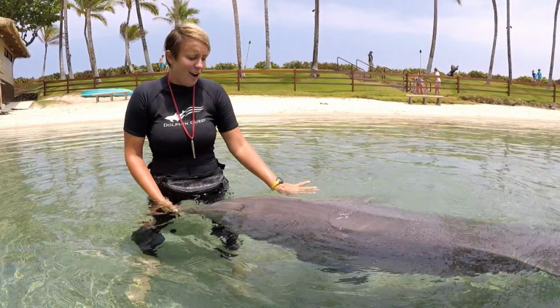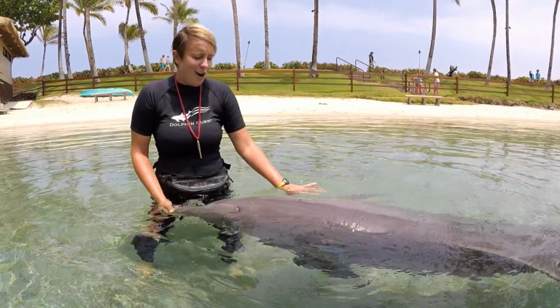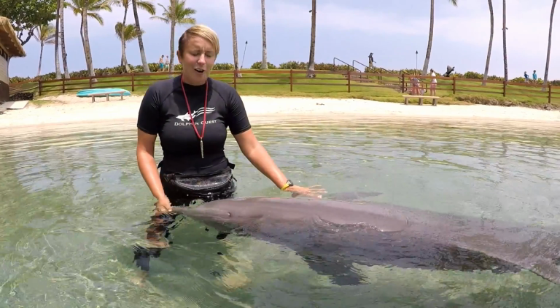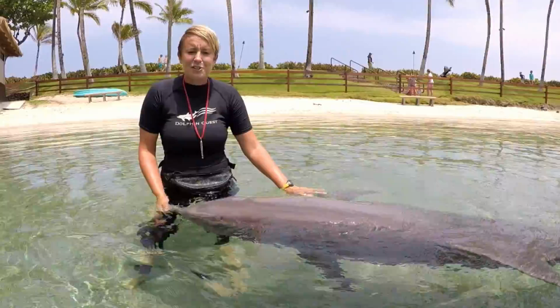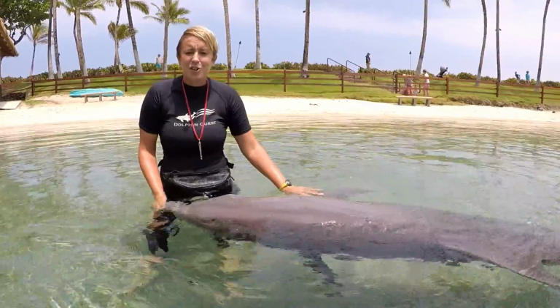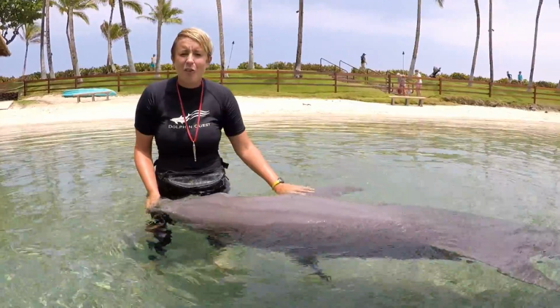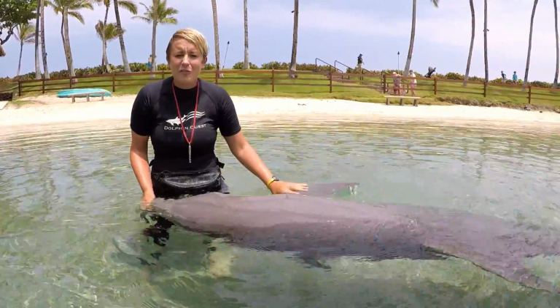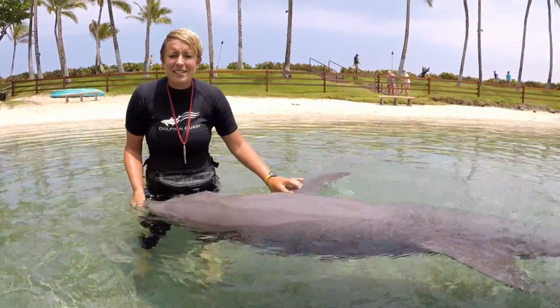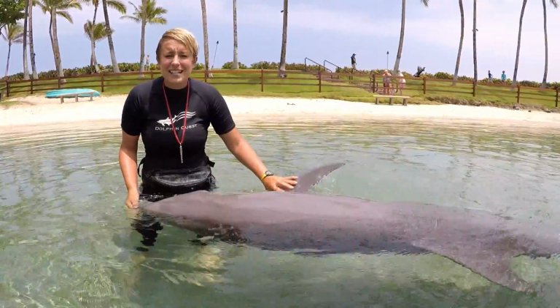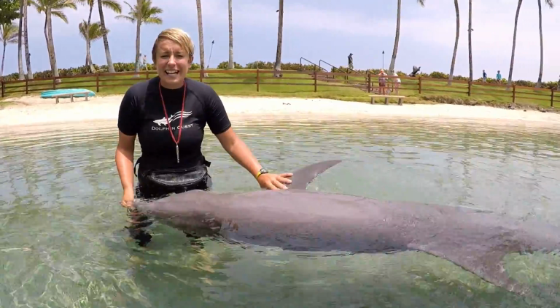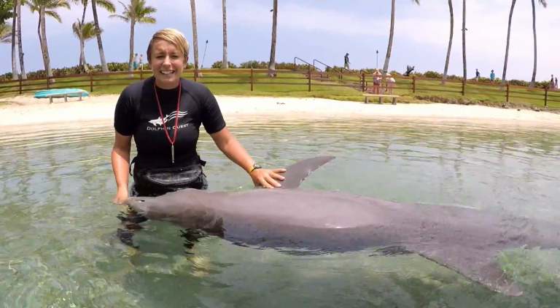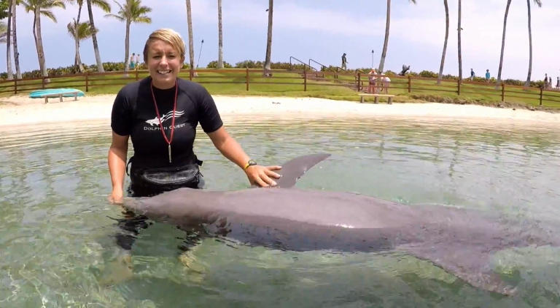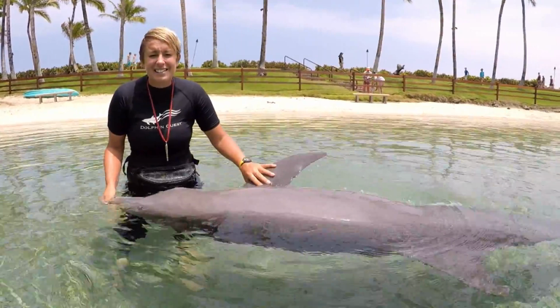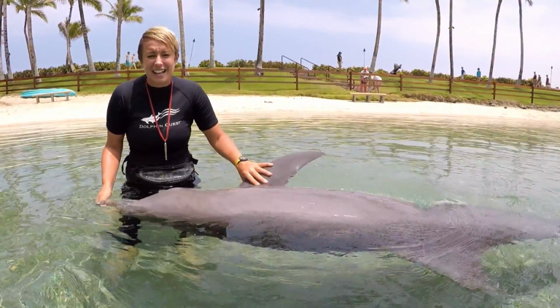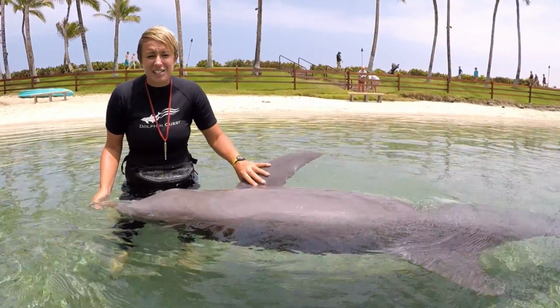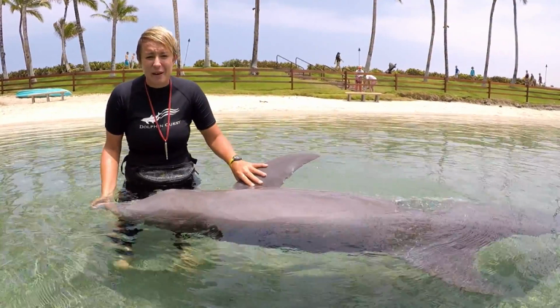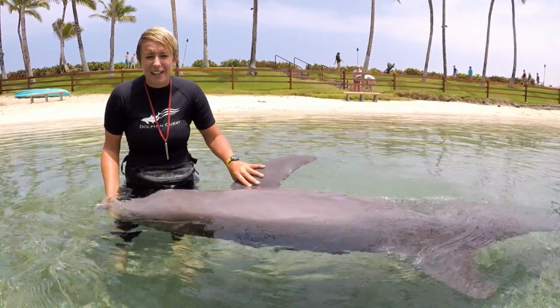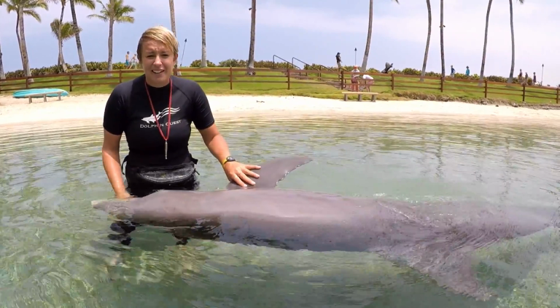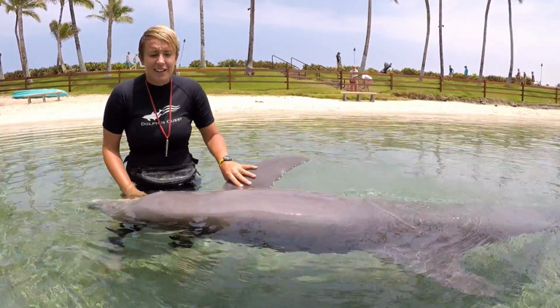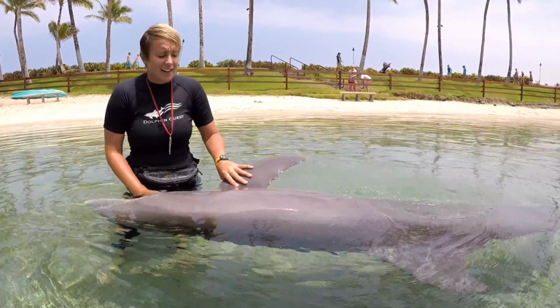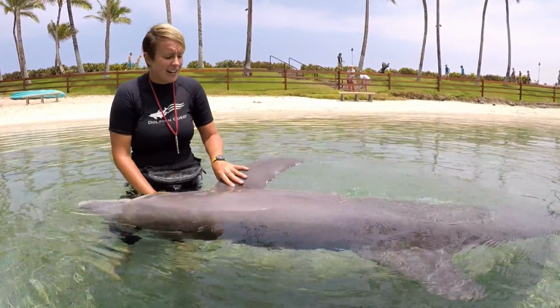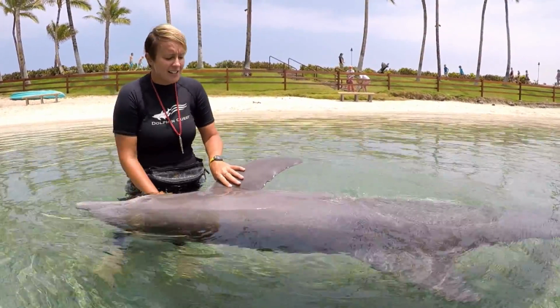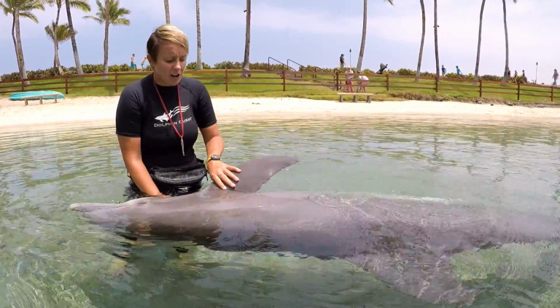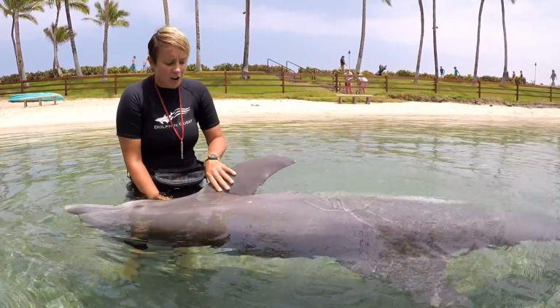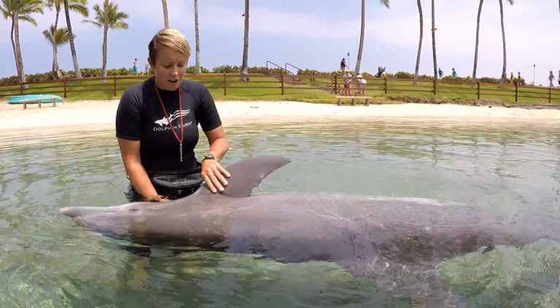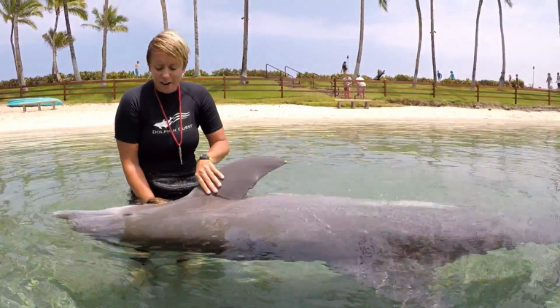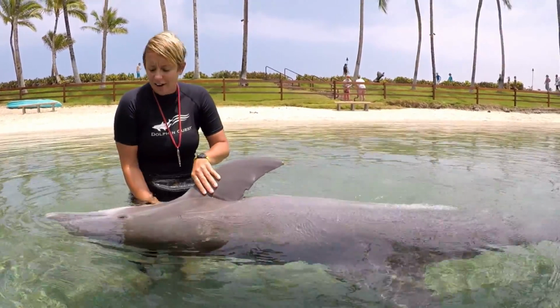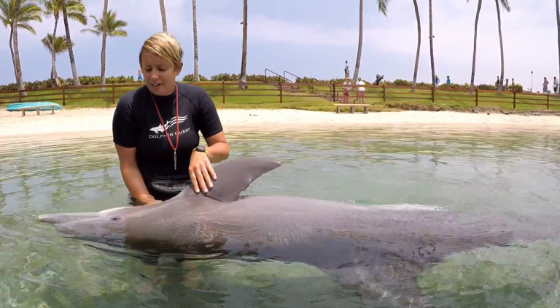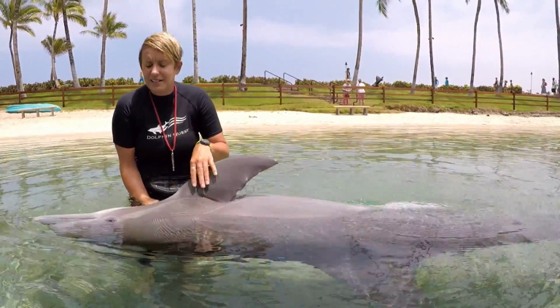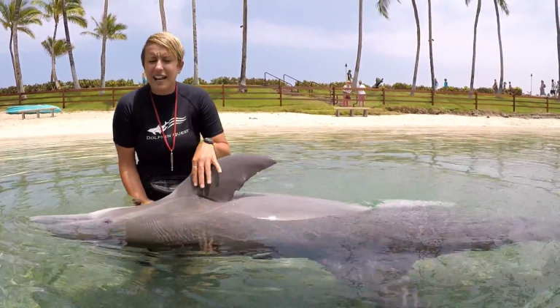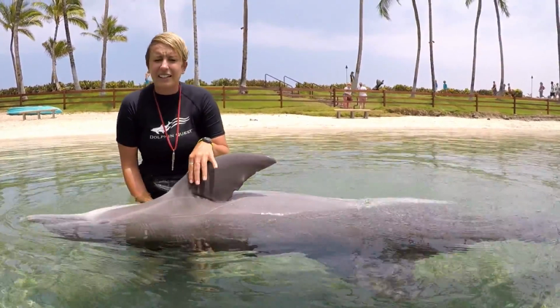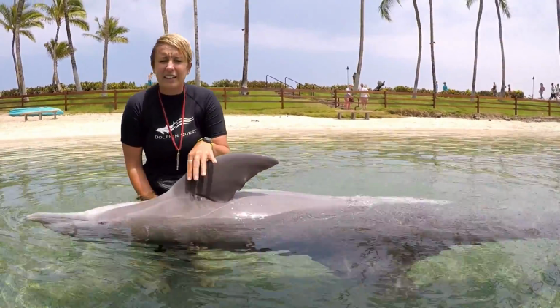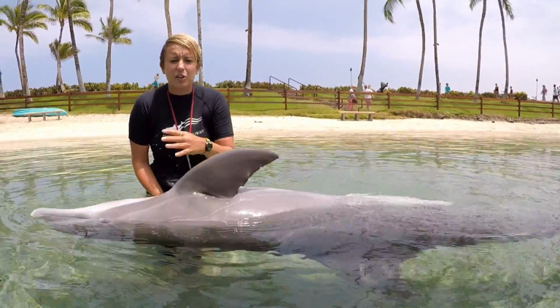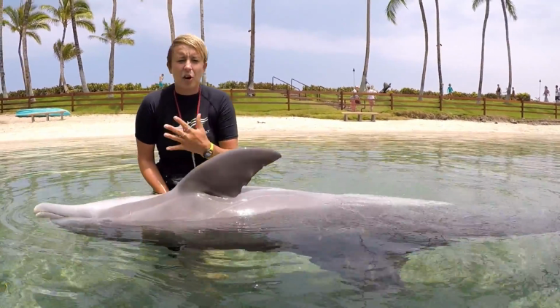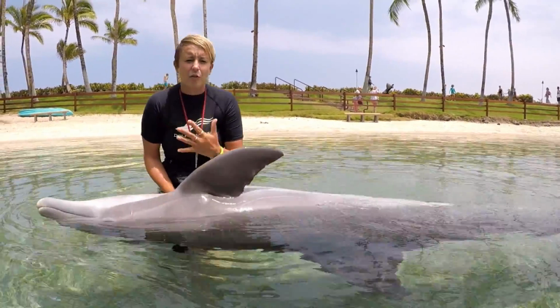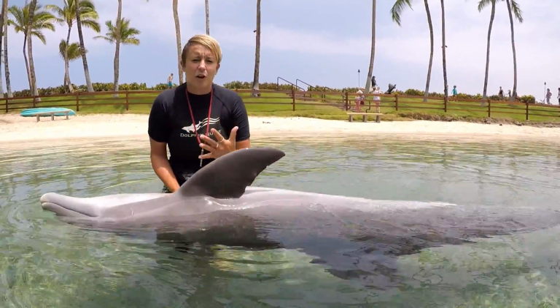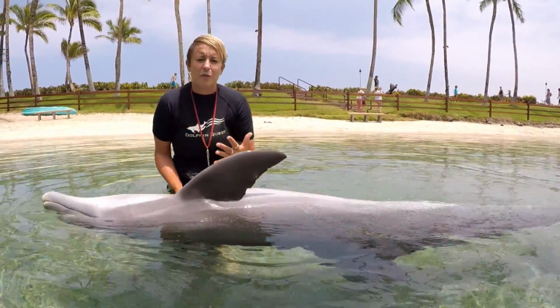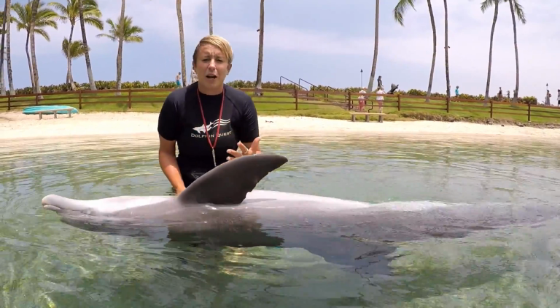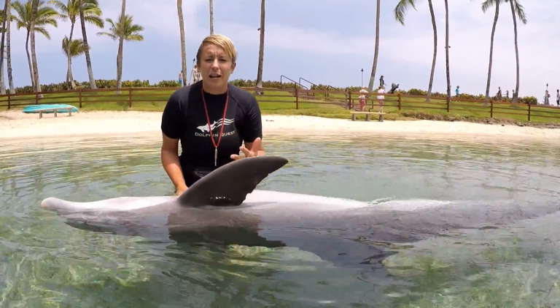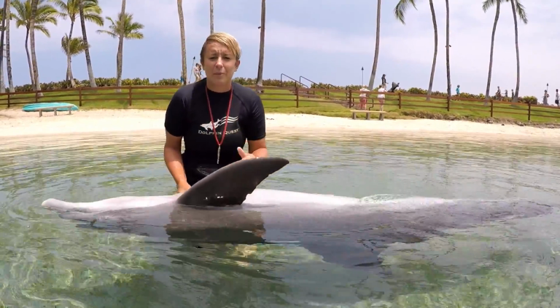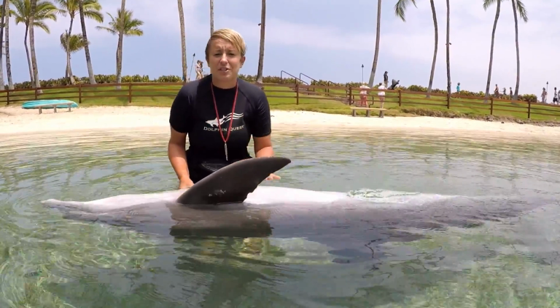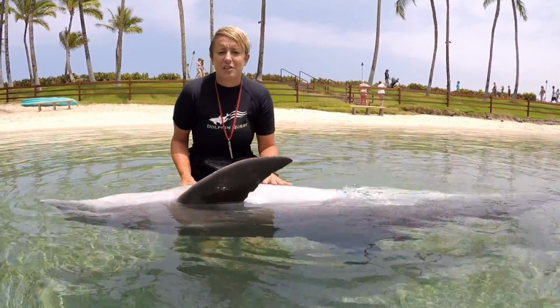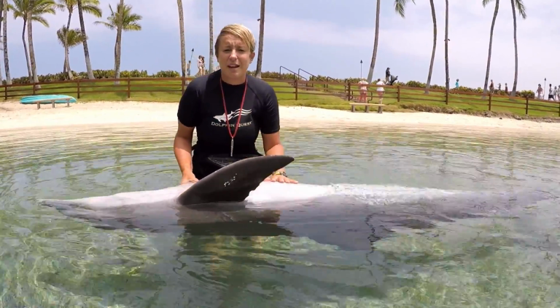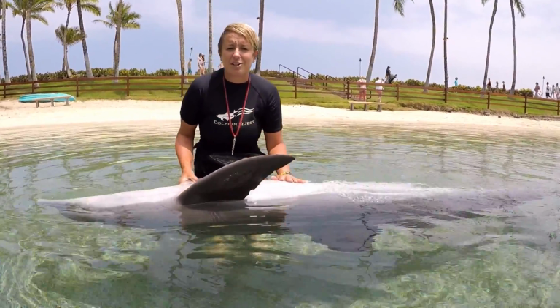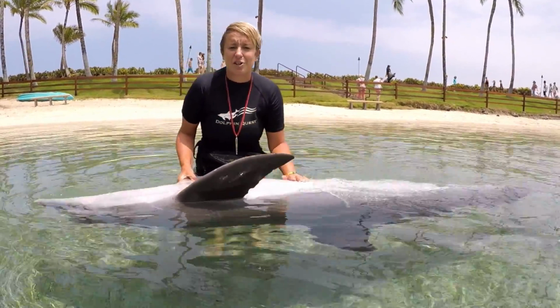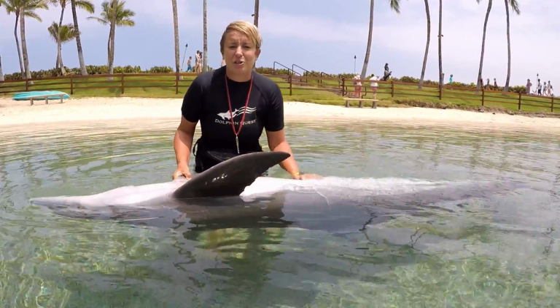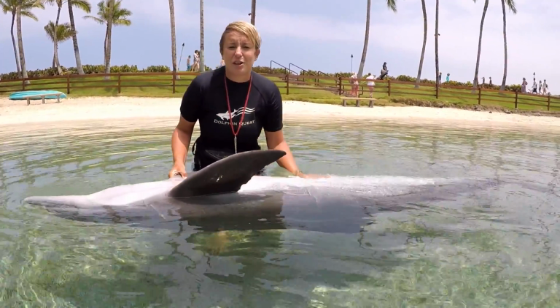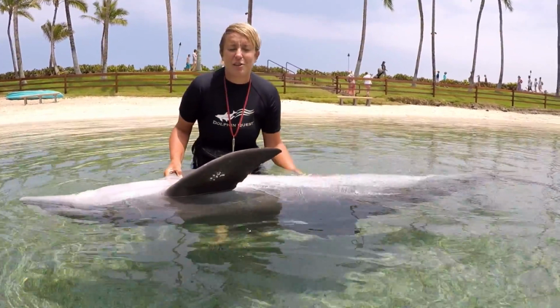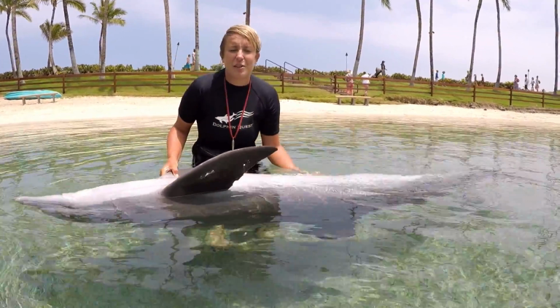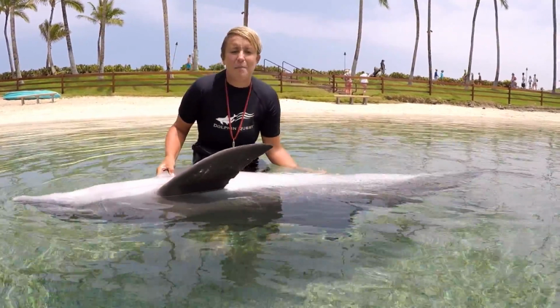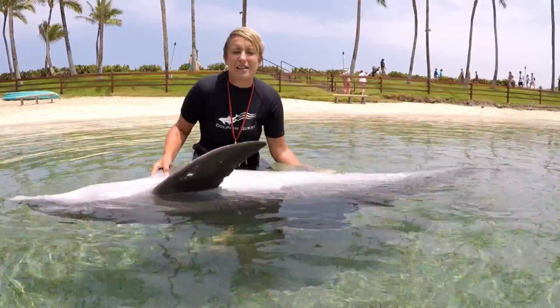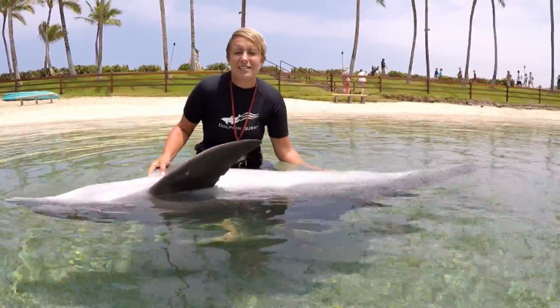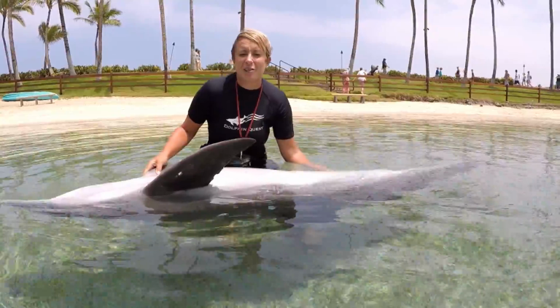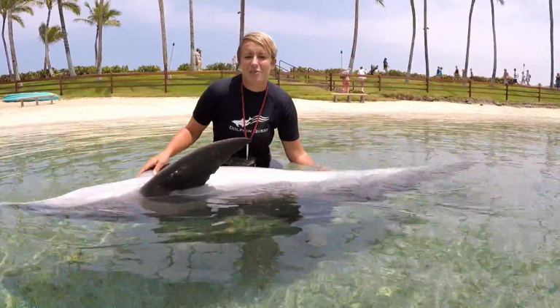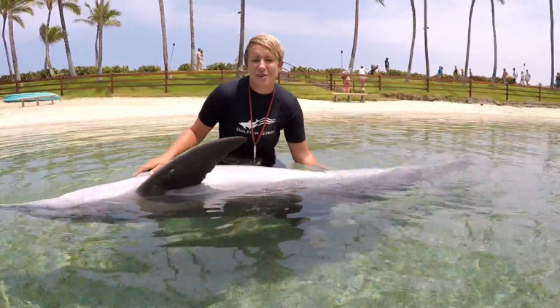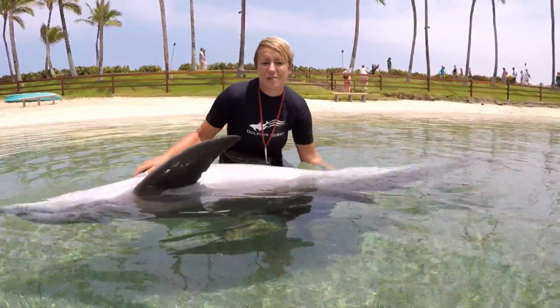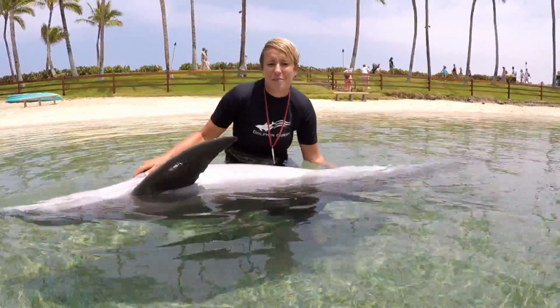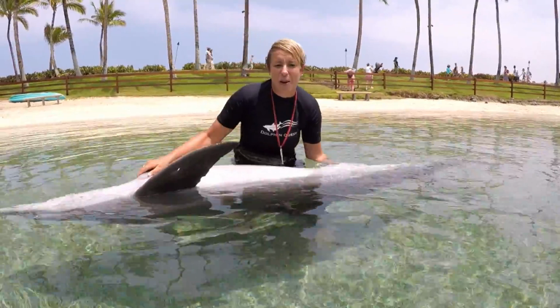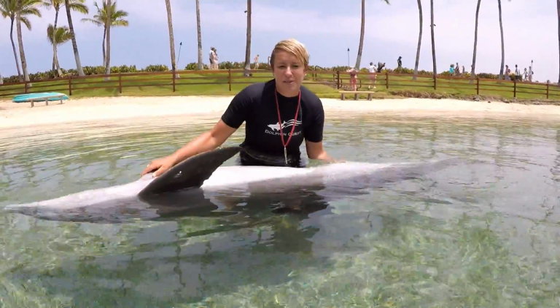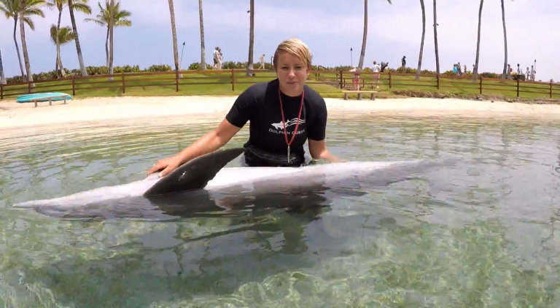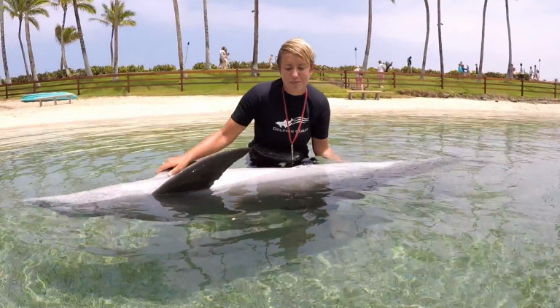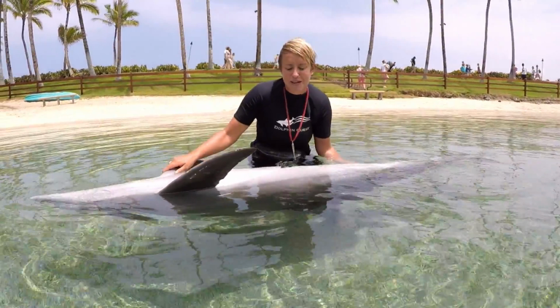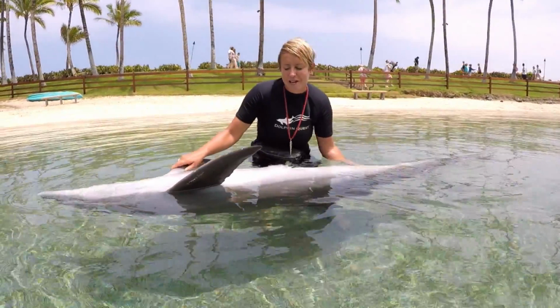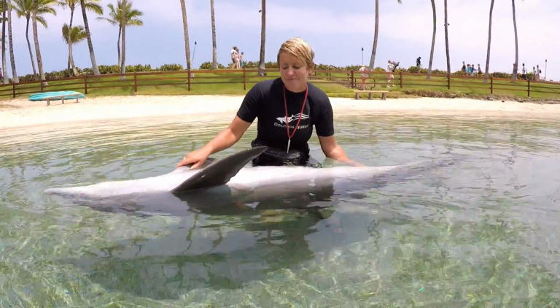Our dolphin daily assessment is our daily lookover of our animals to make sure that they're in the best health that they can possibly be in.